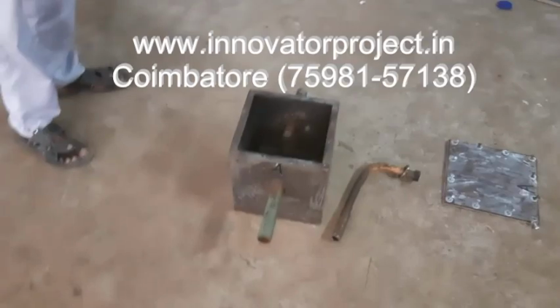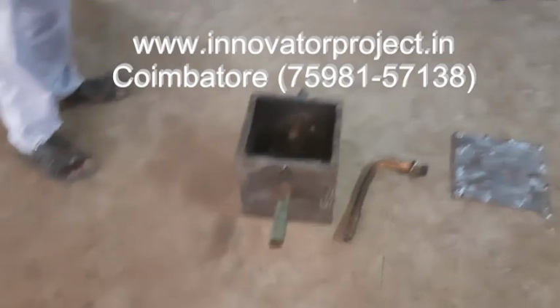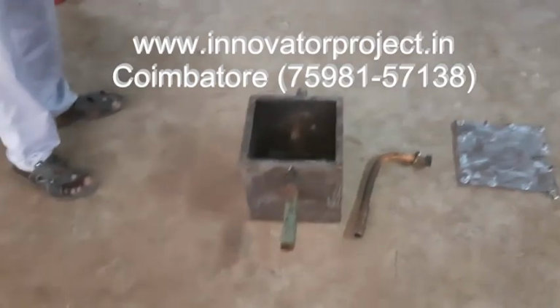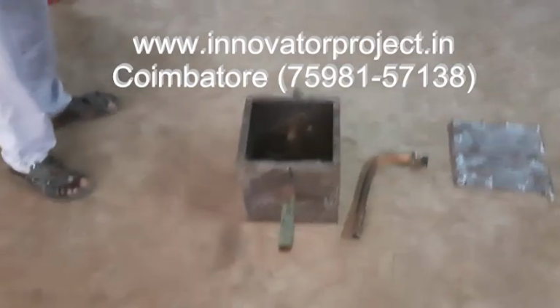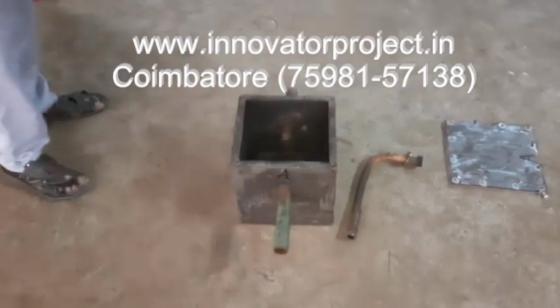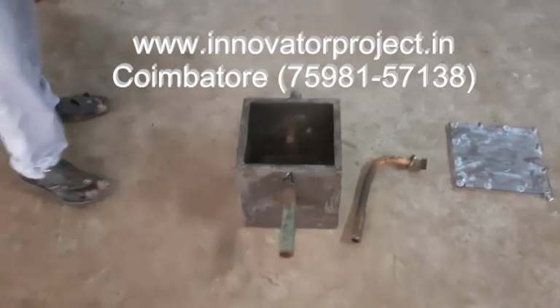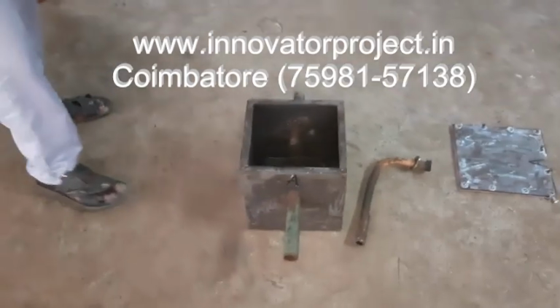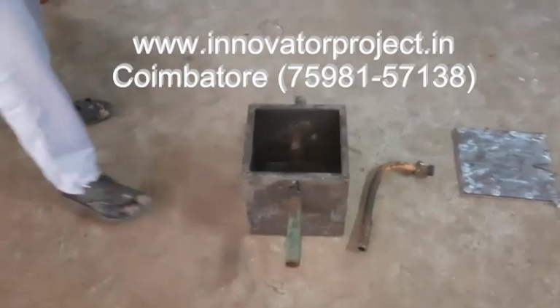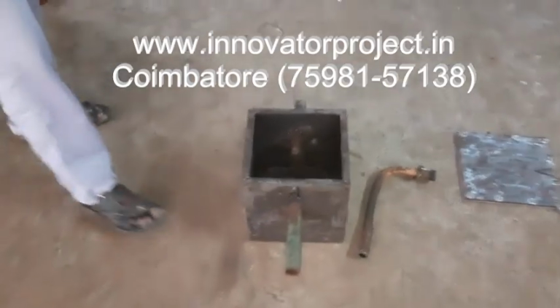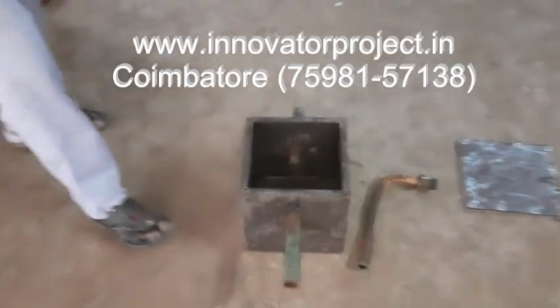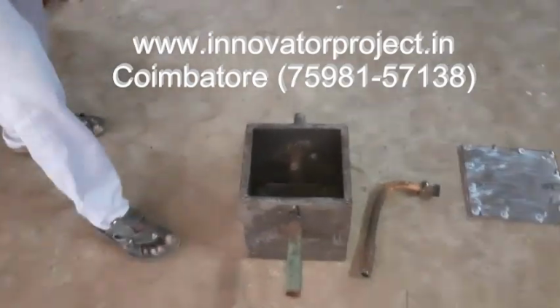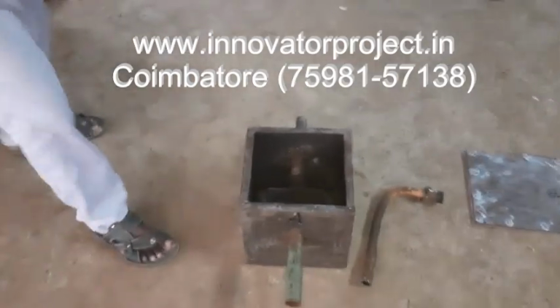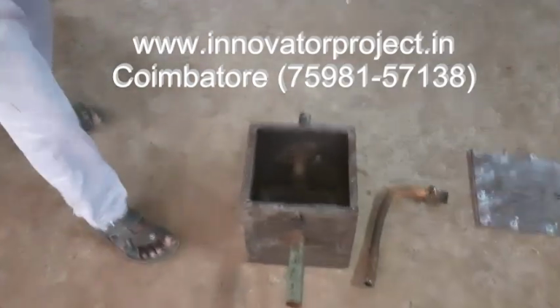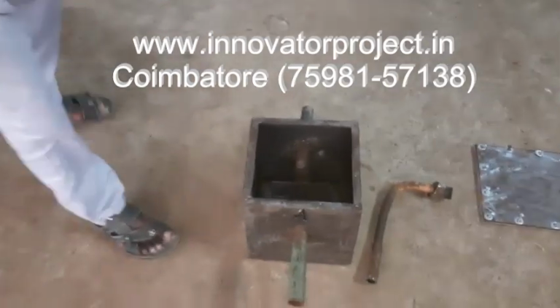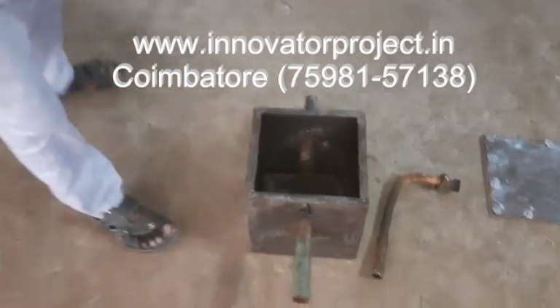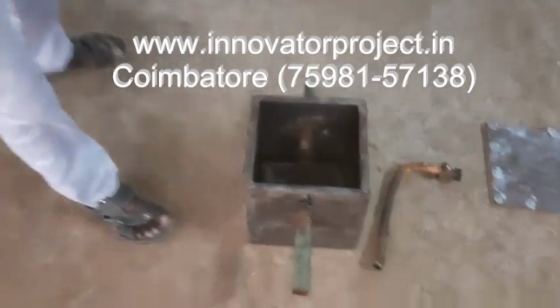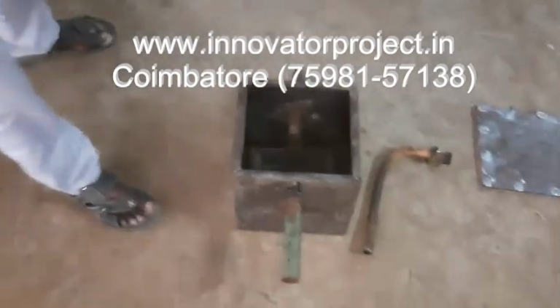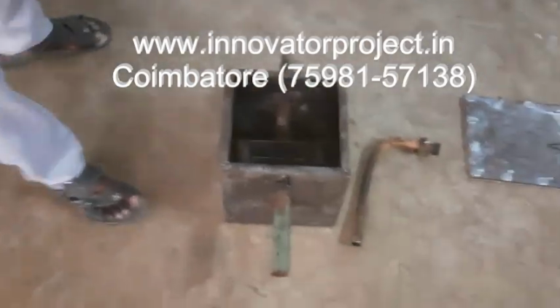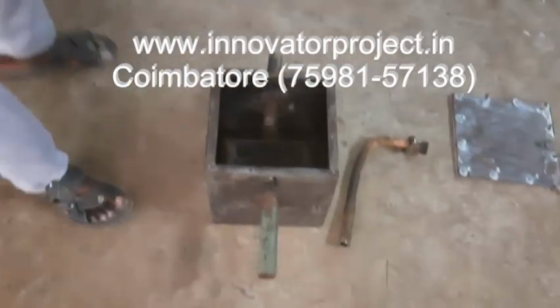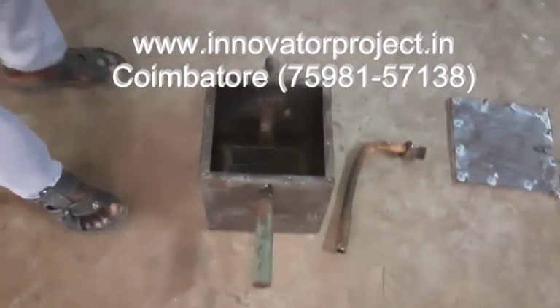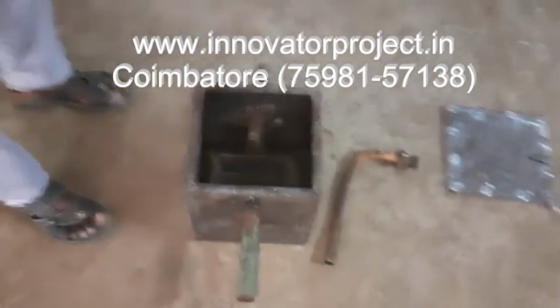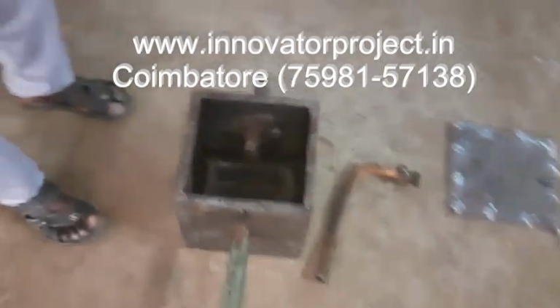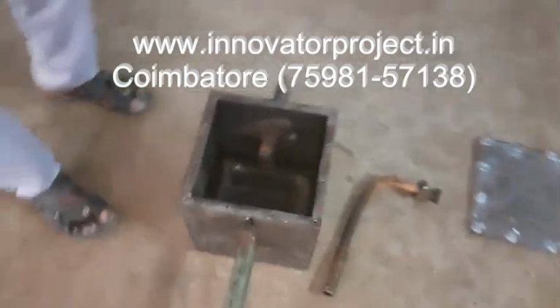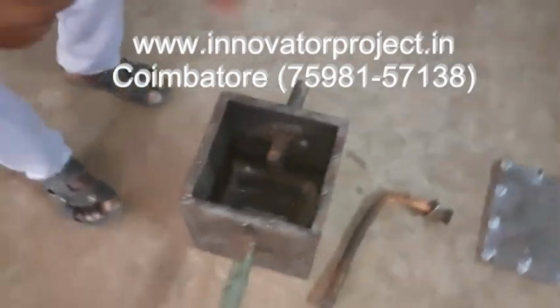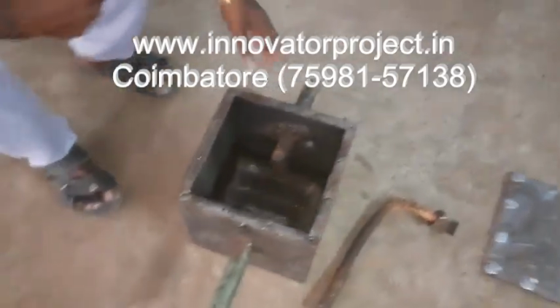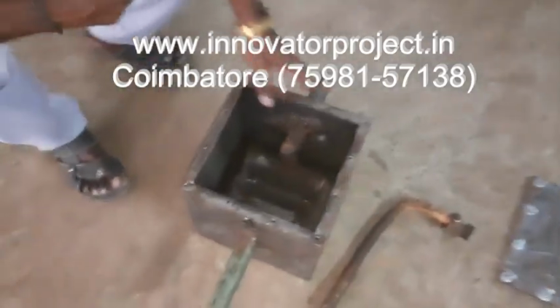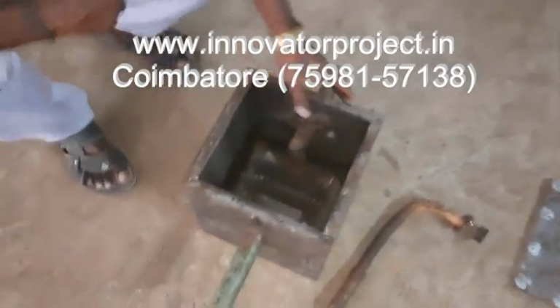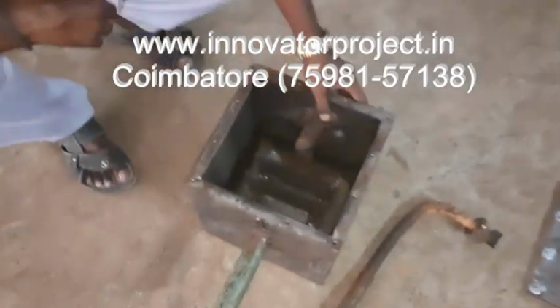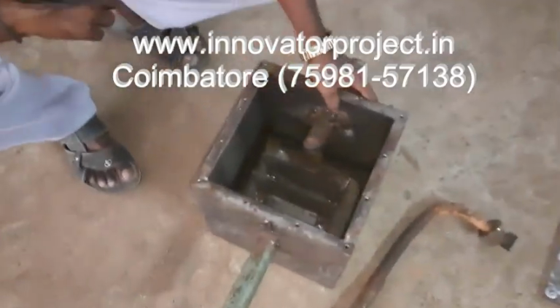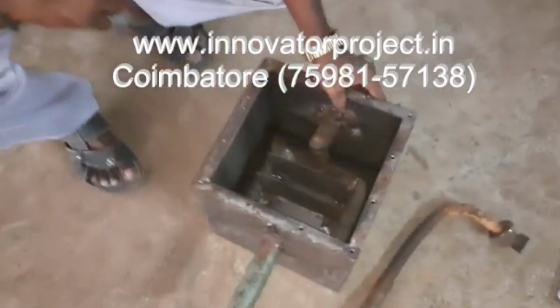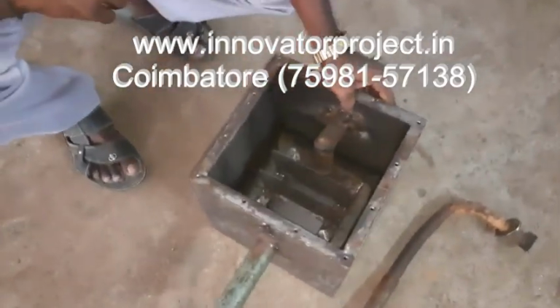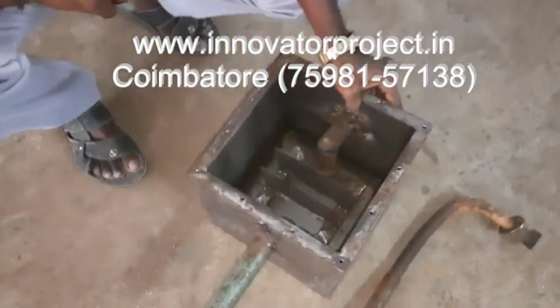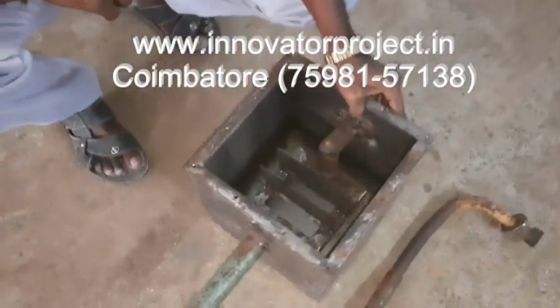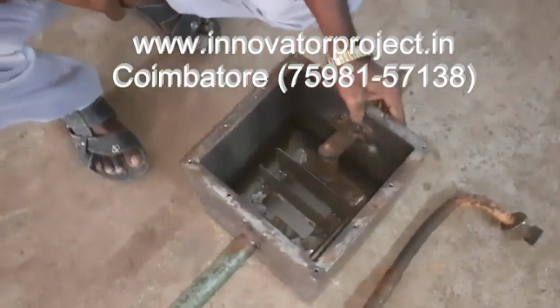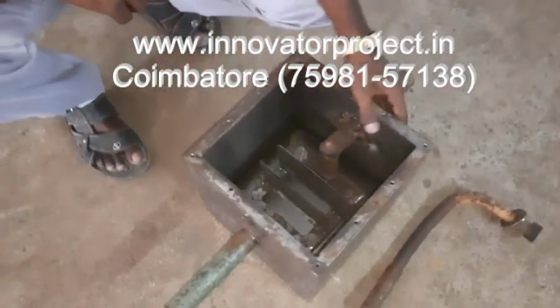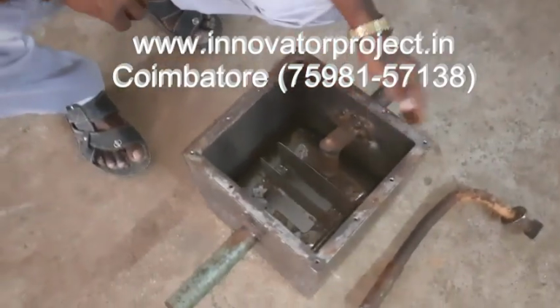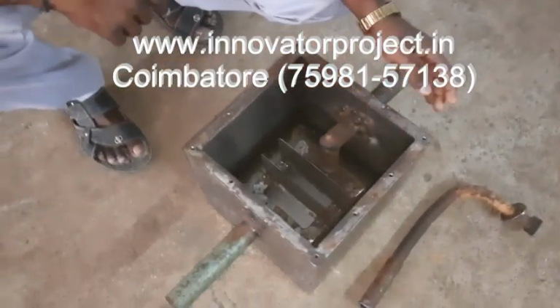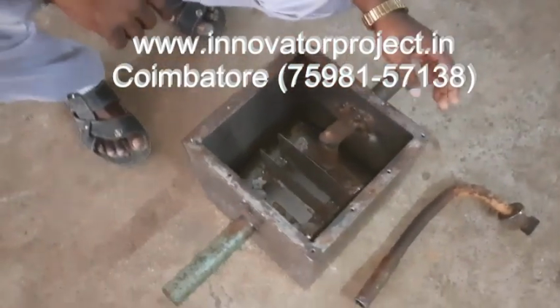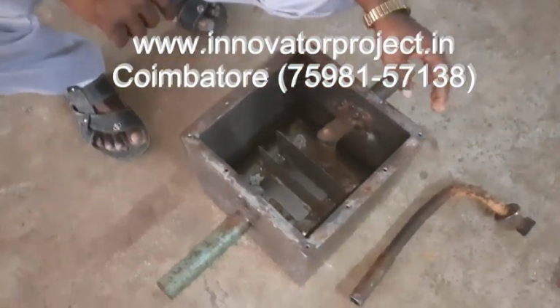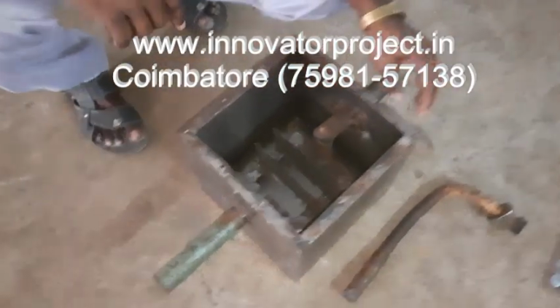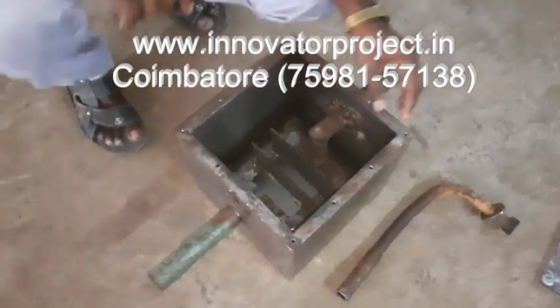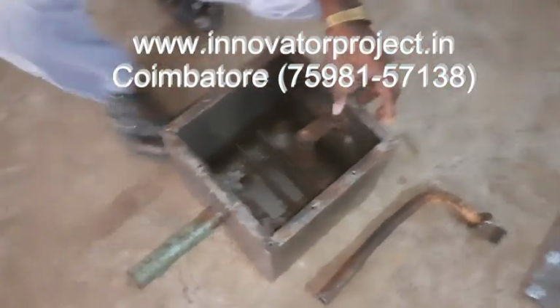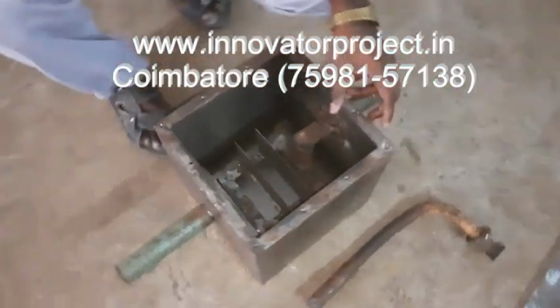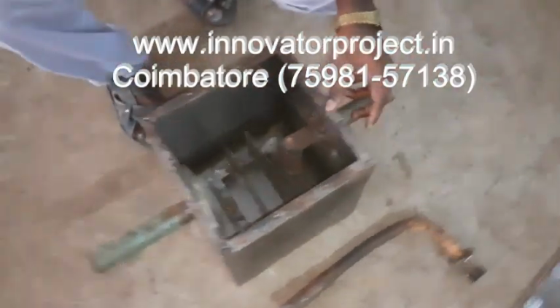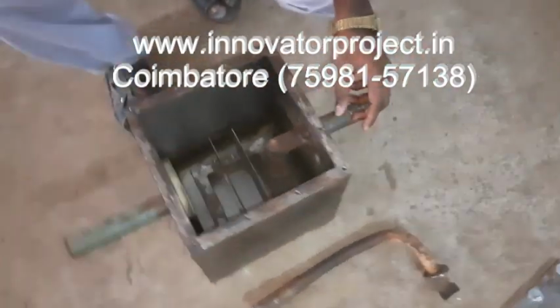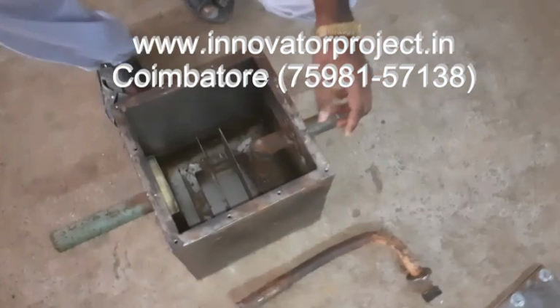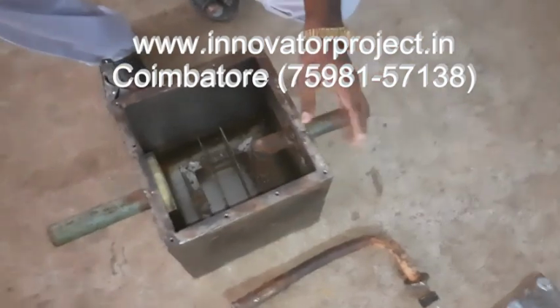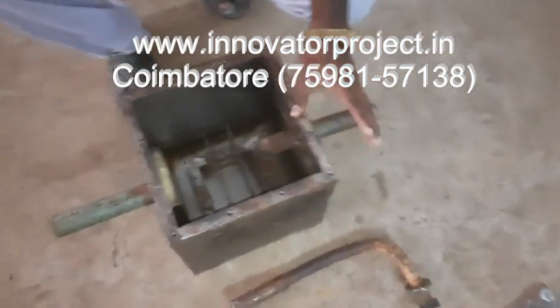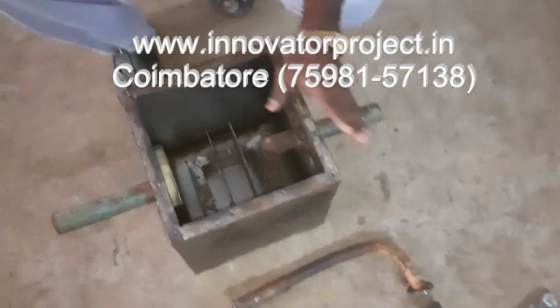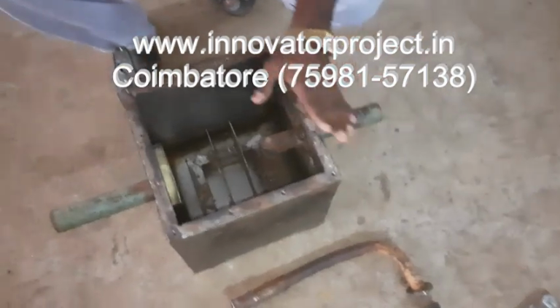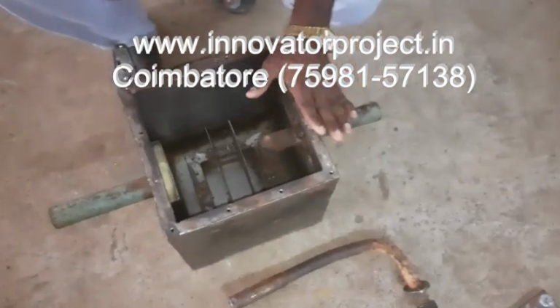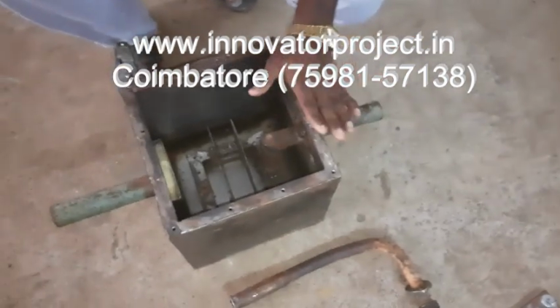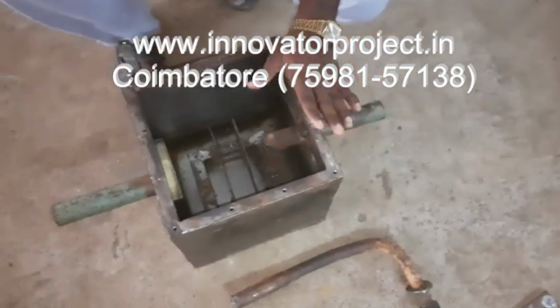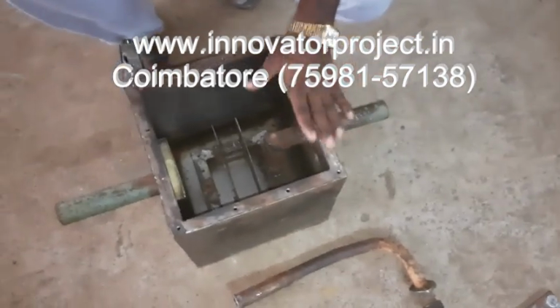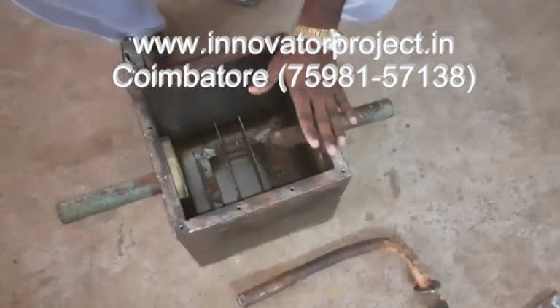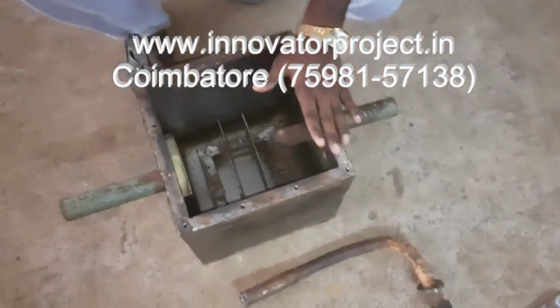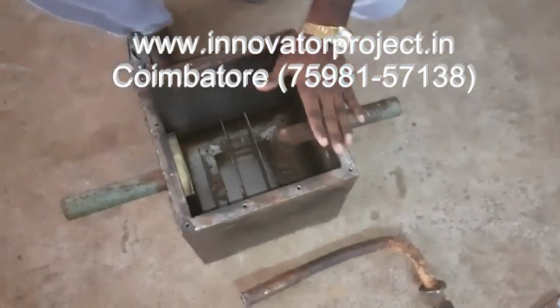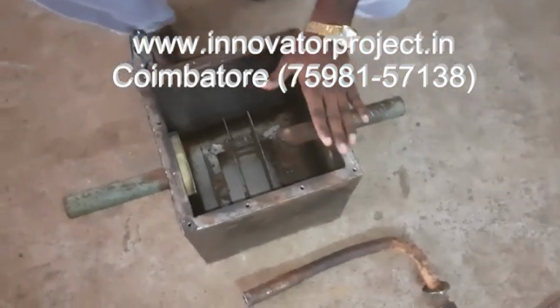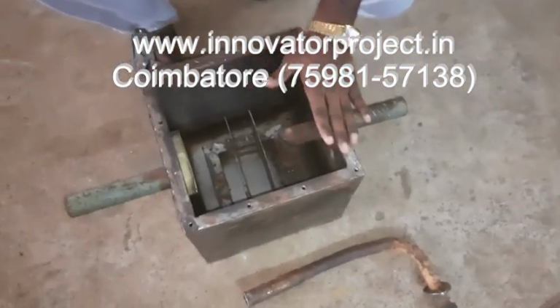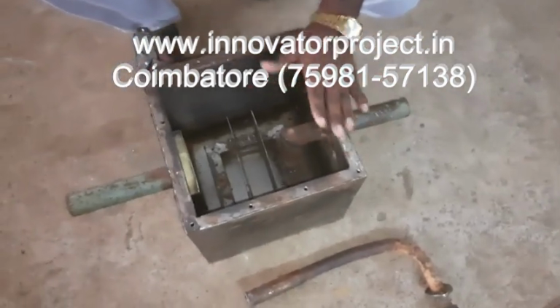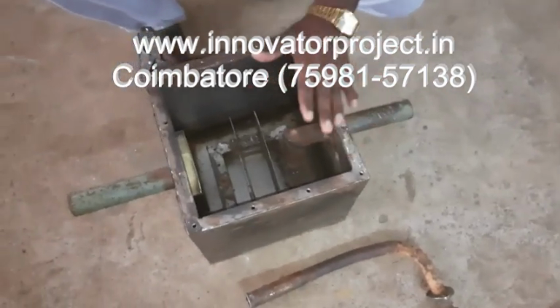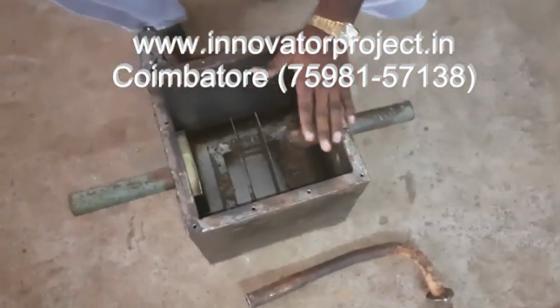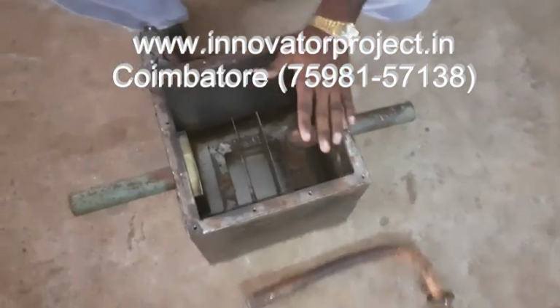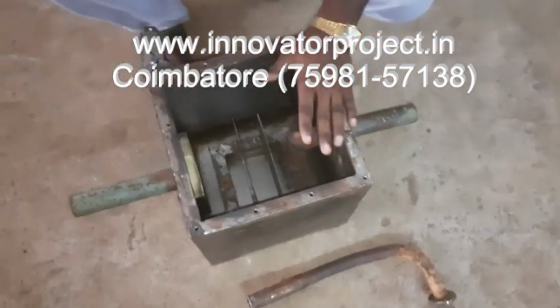This is an aqua silencer for emission control for any engine — marine engine, diesel engine, or petrol engine.